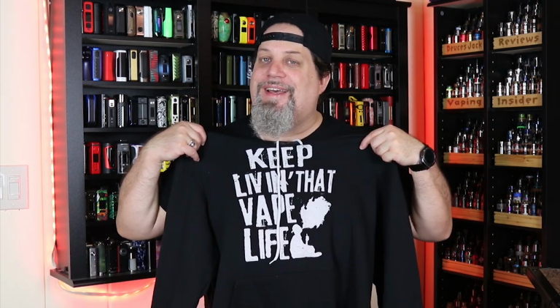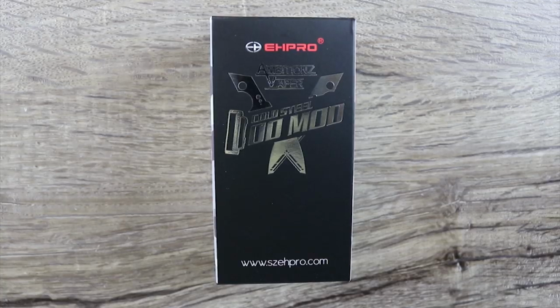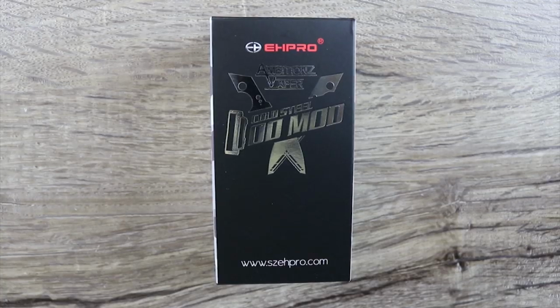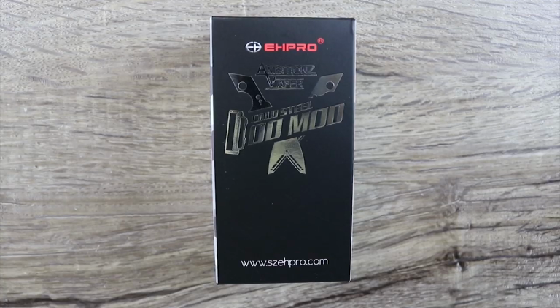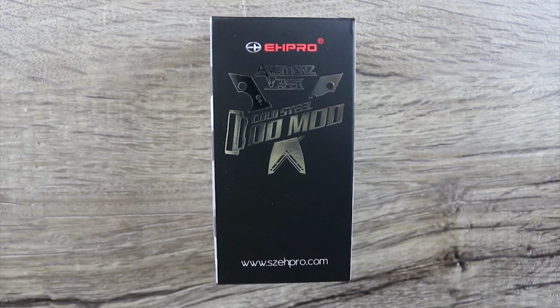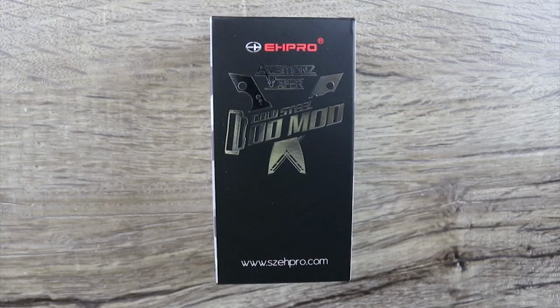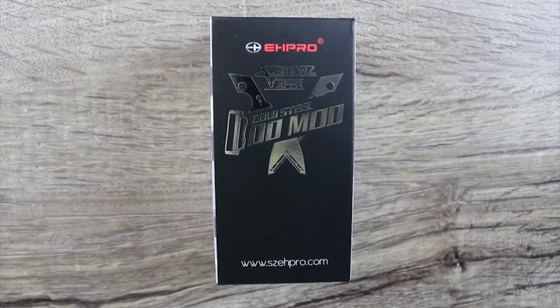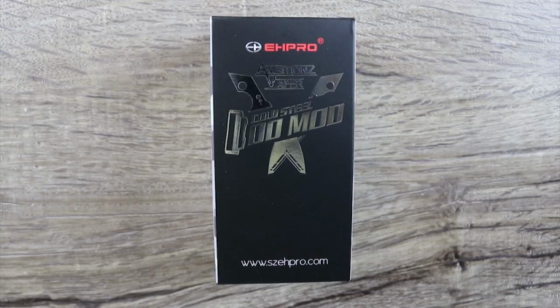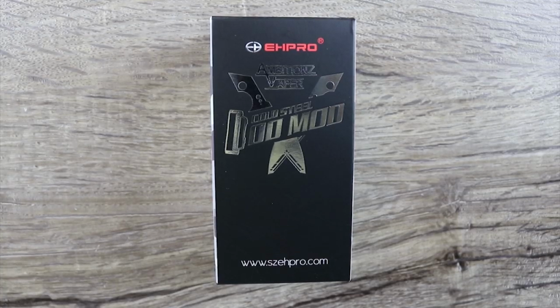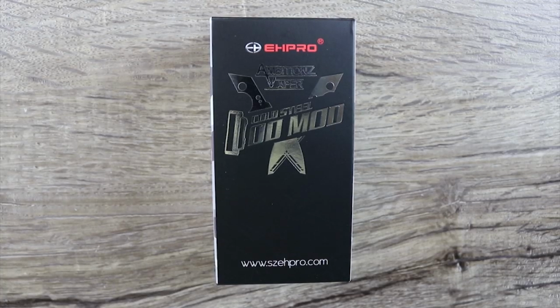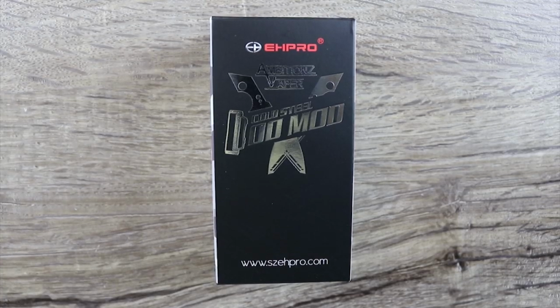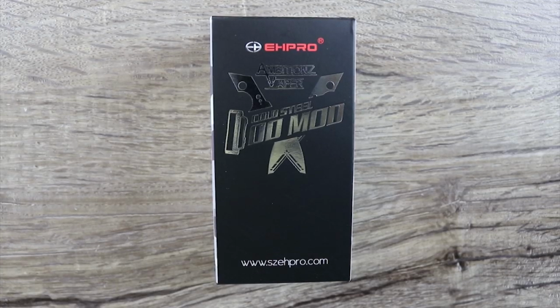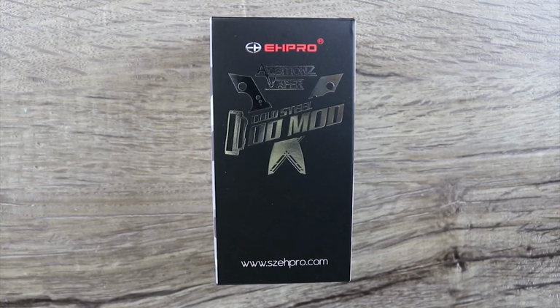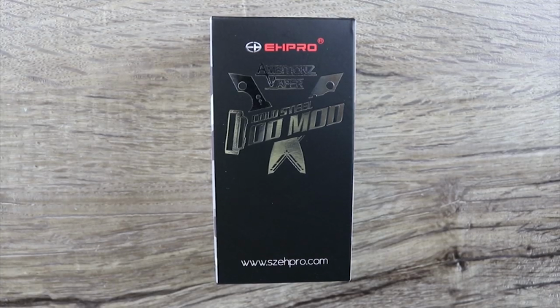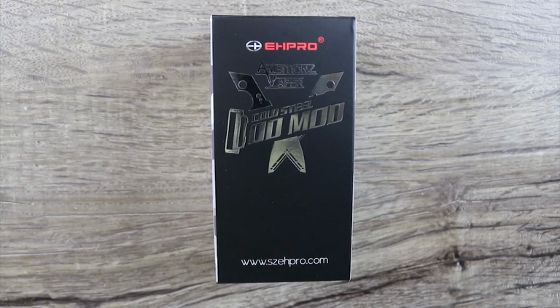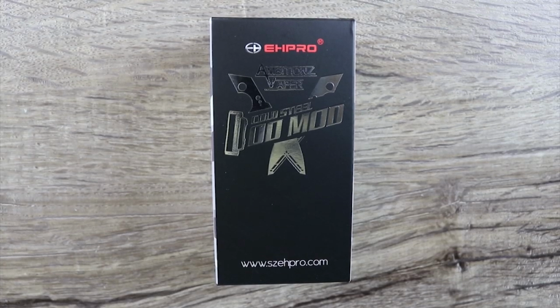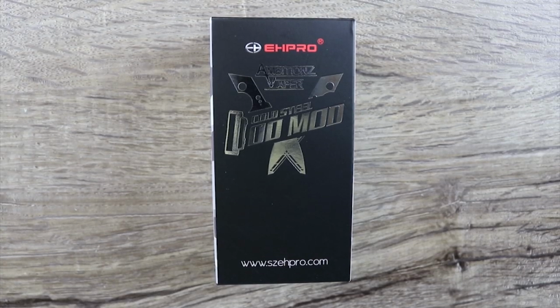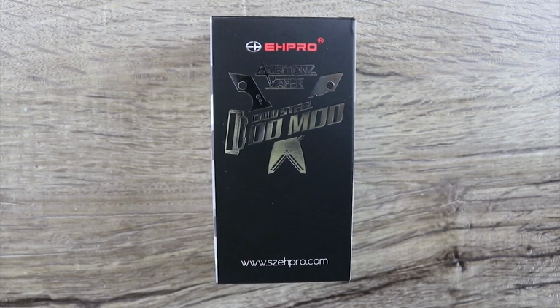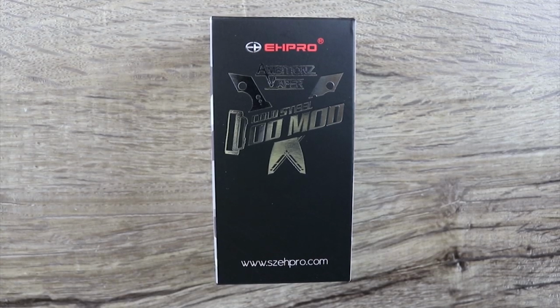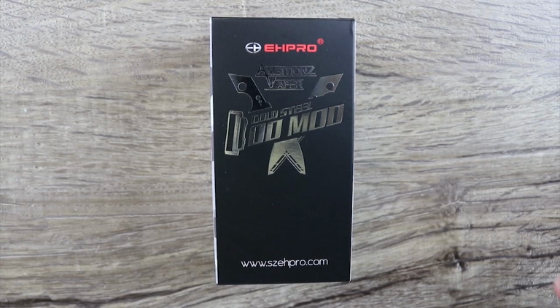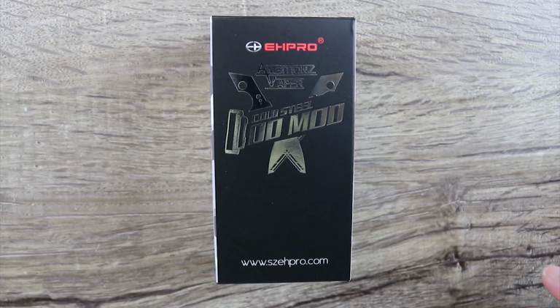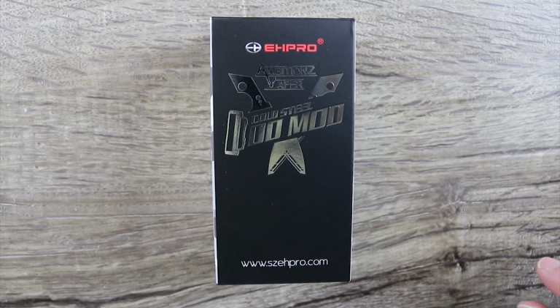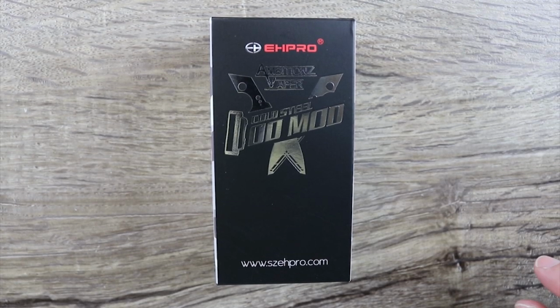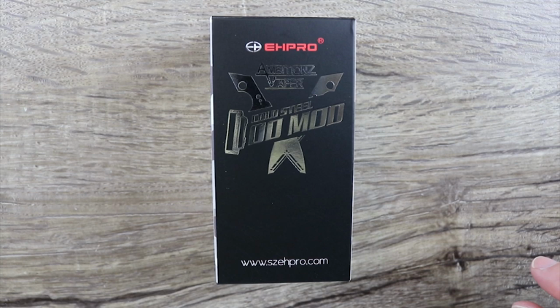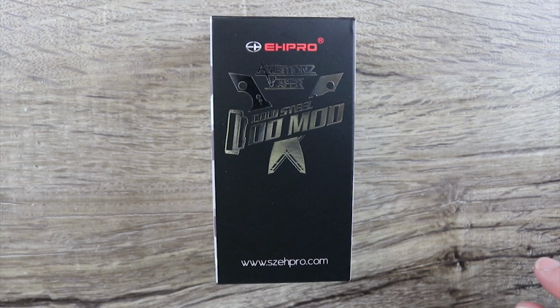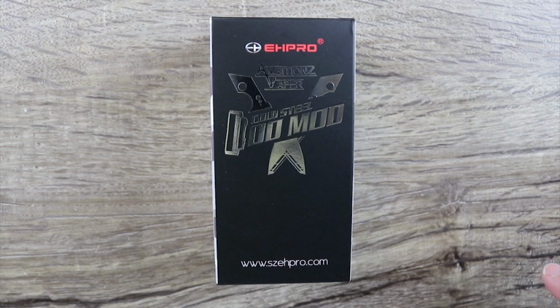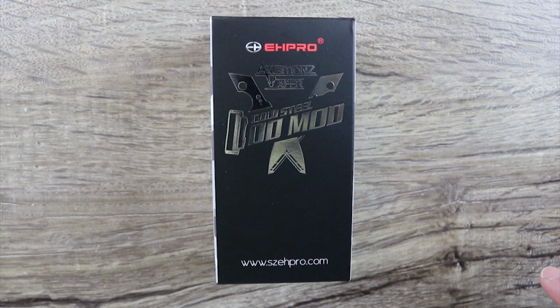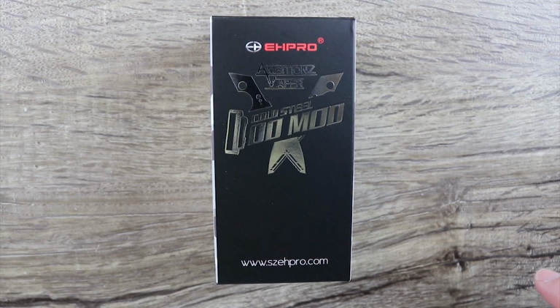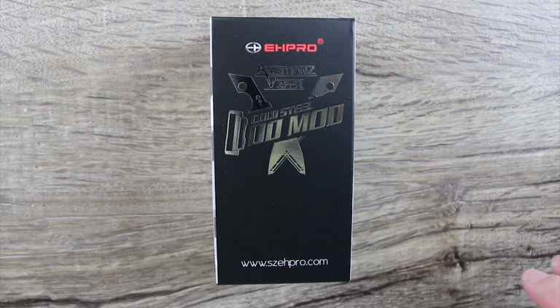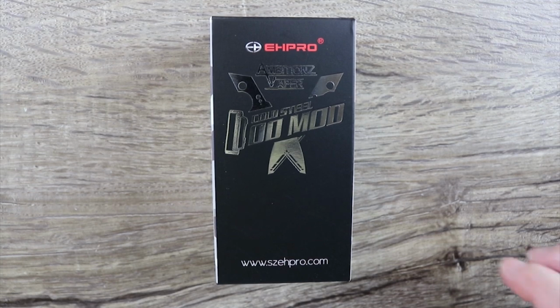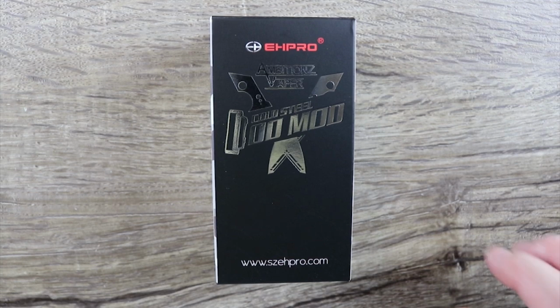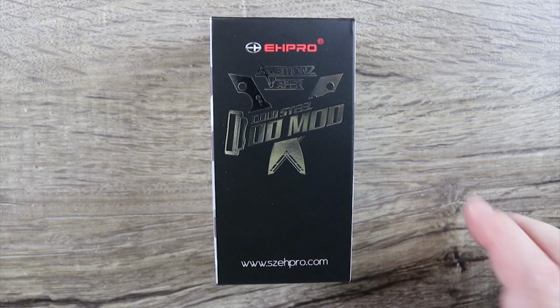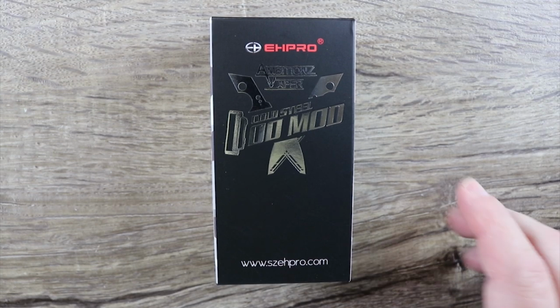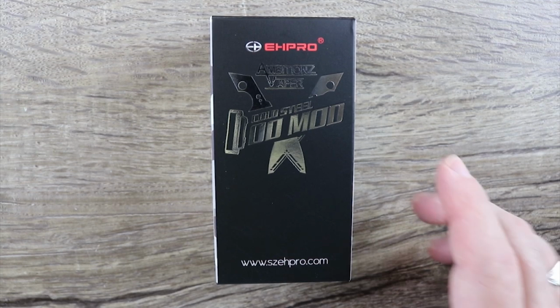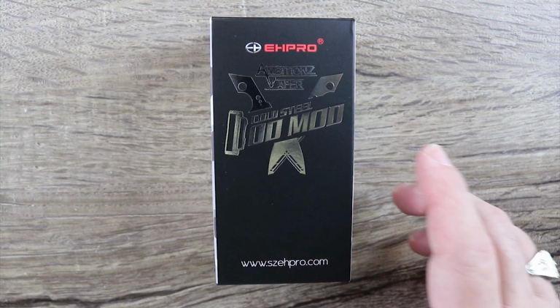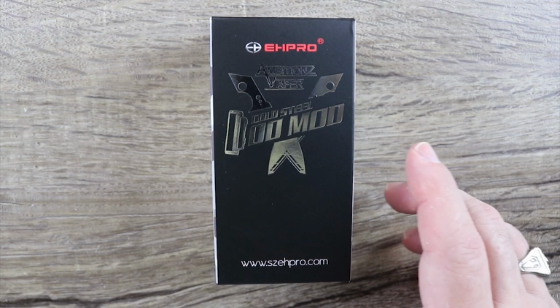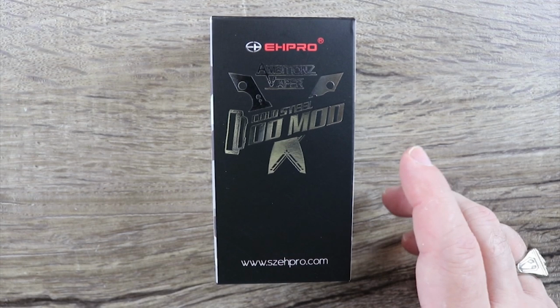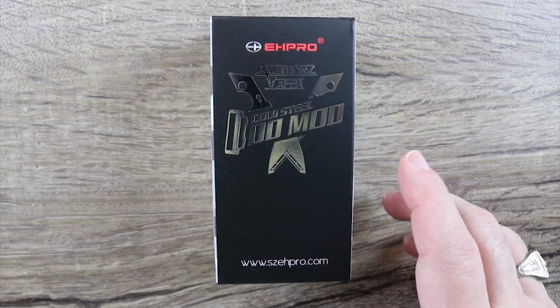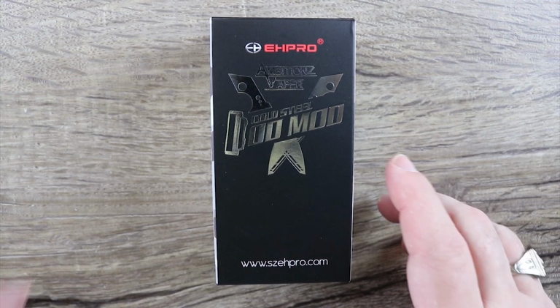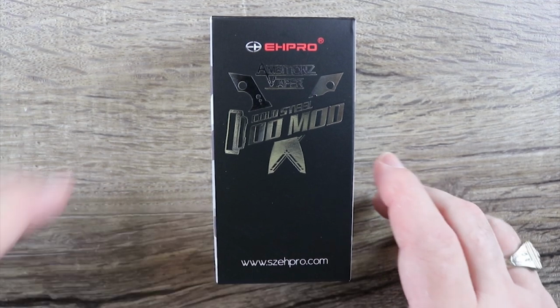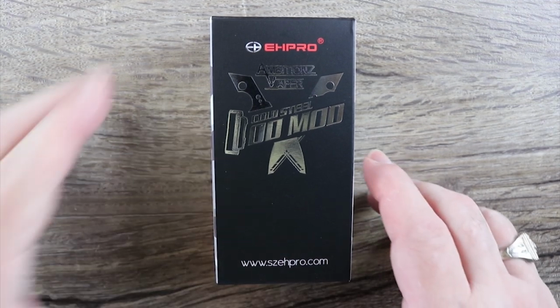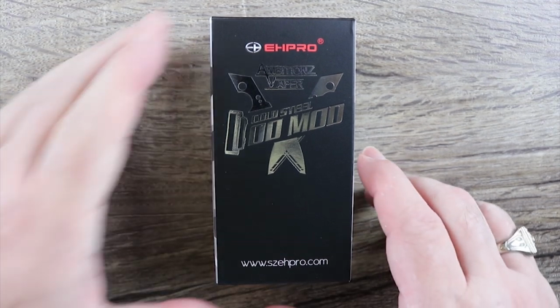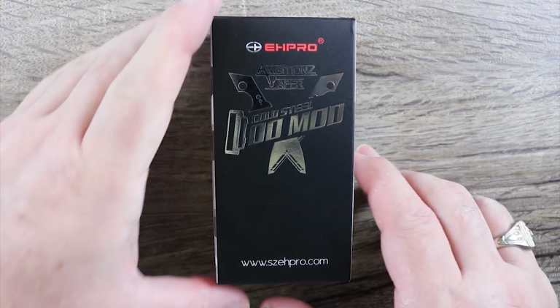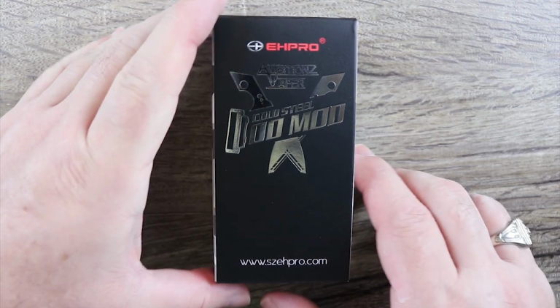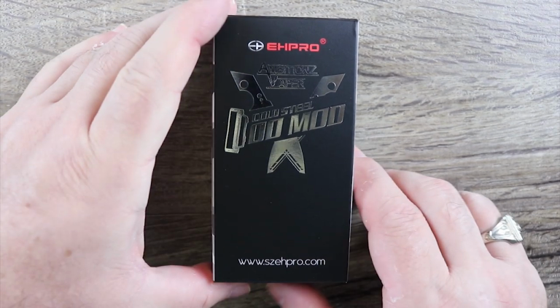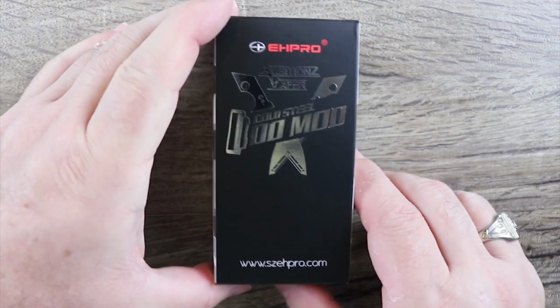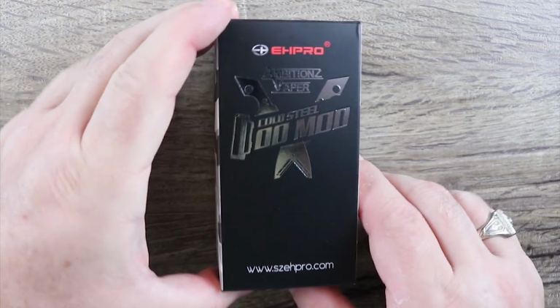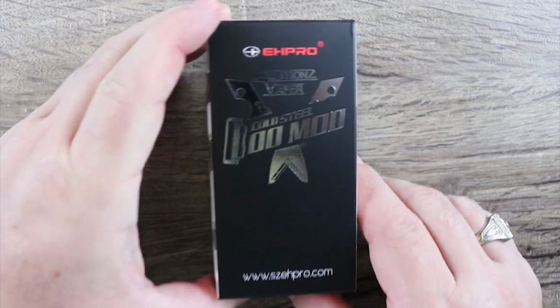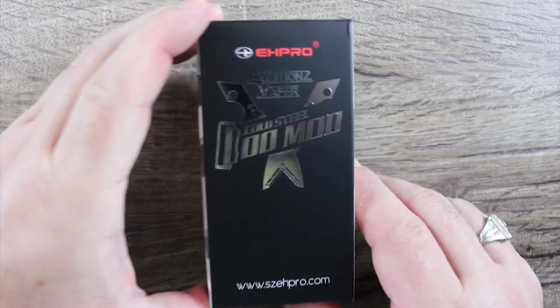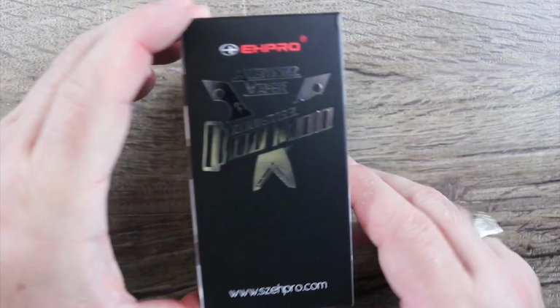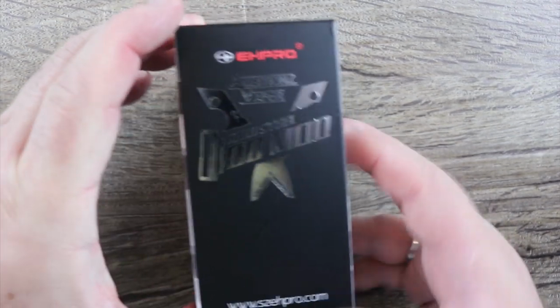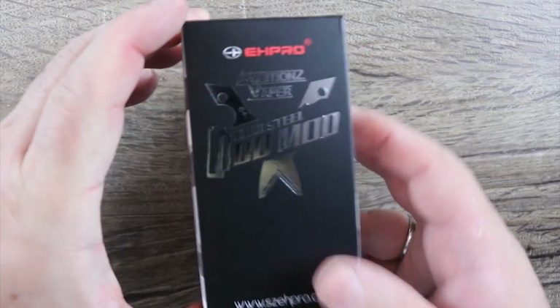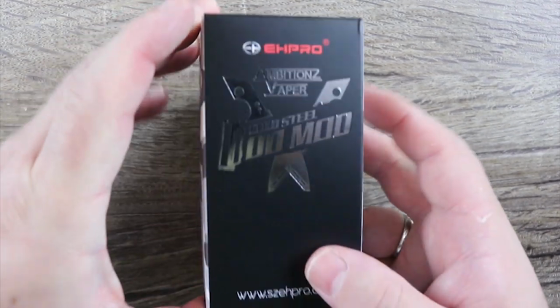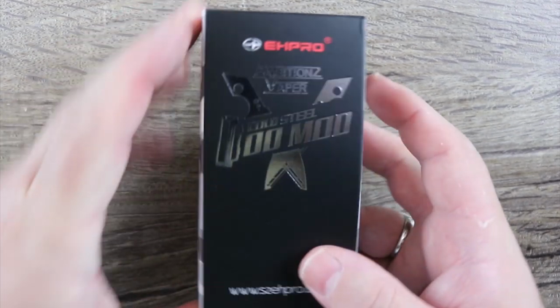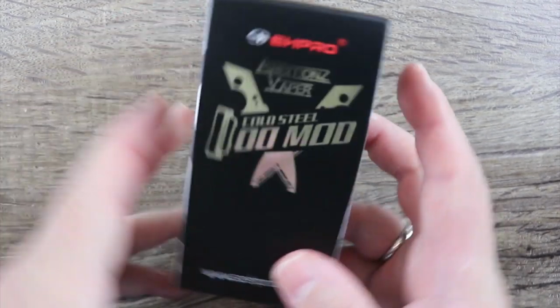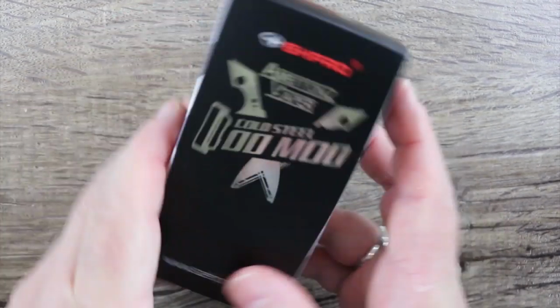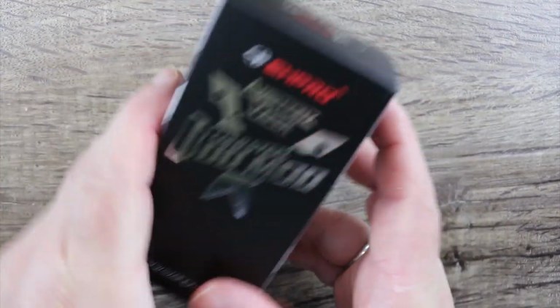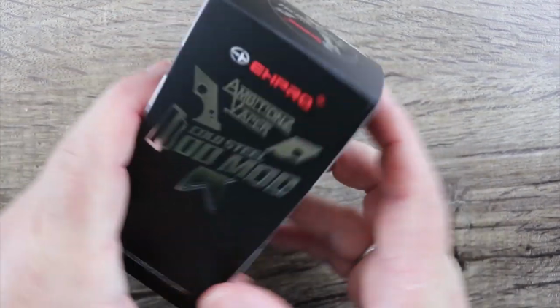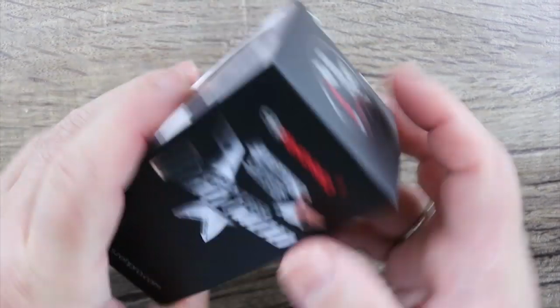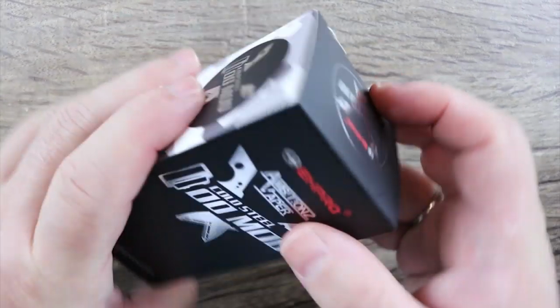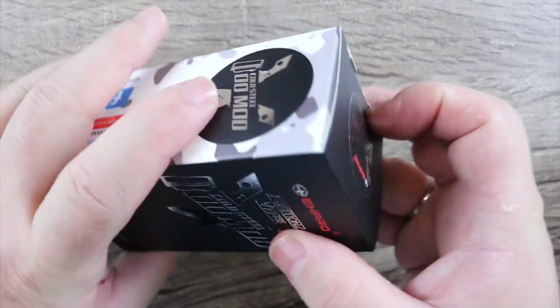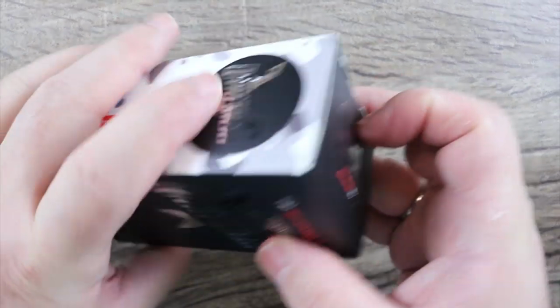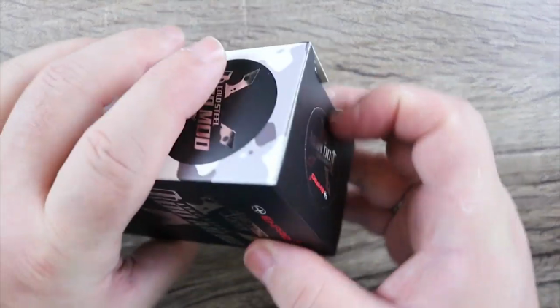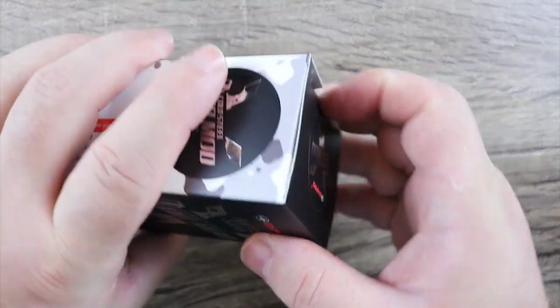This is a collaboration between EH Pro and Ambitions Vapor — he's a popular YouTube reviewer.